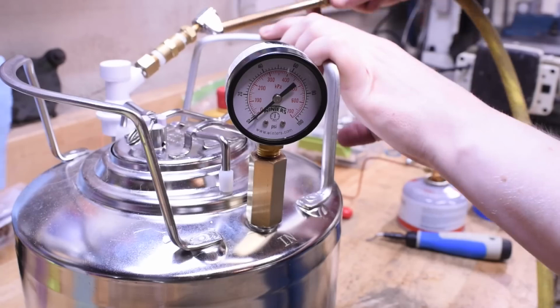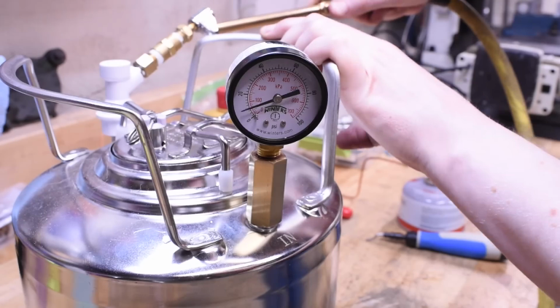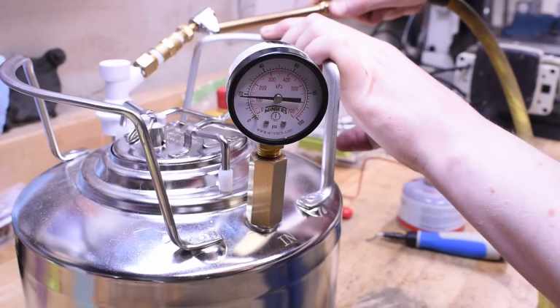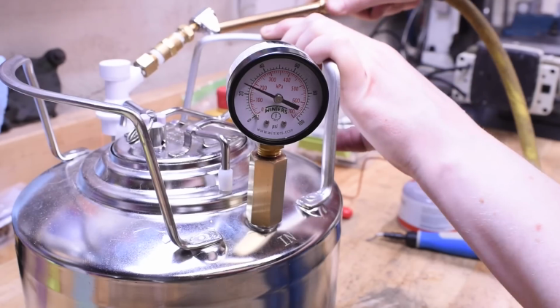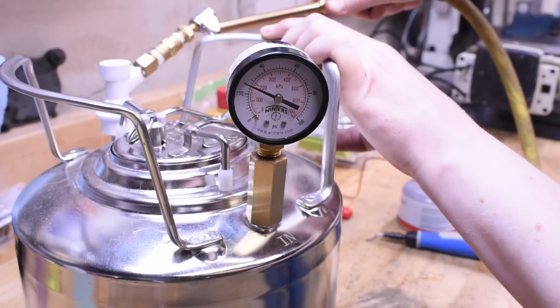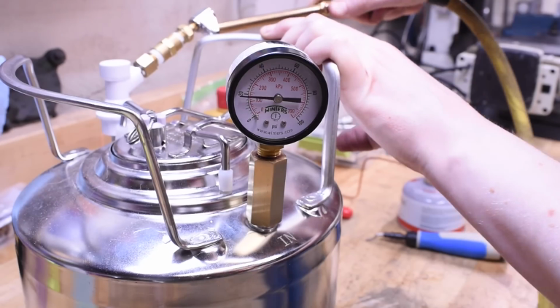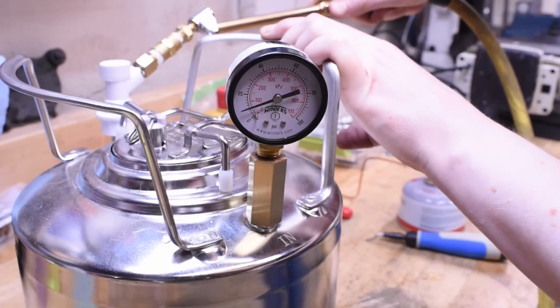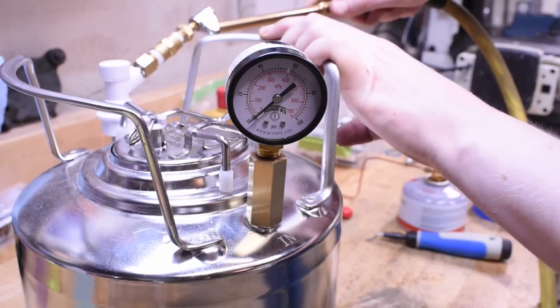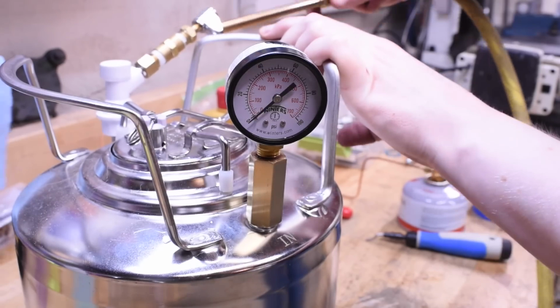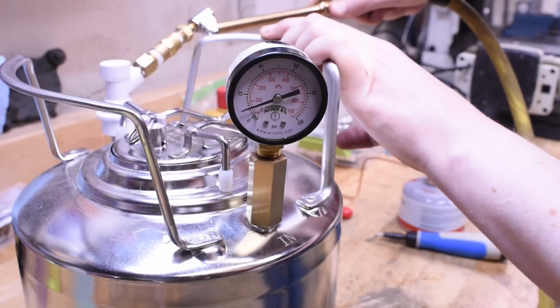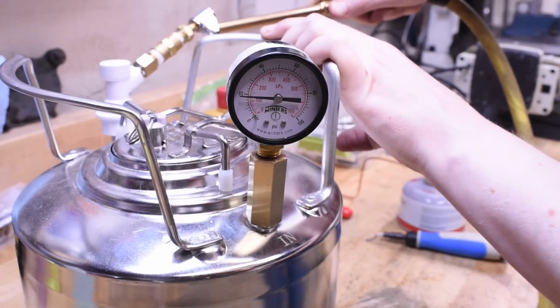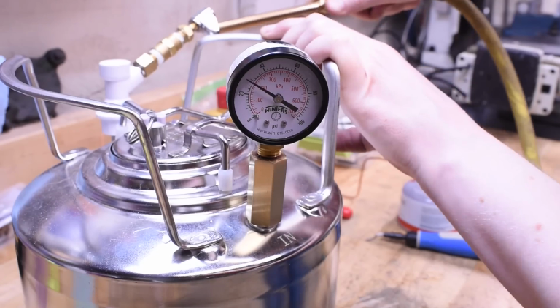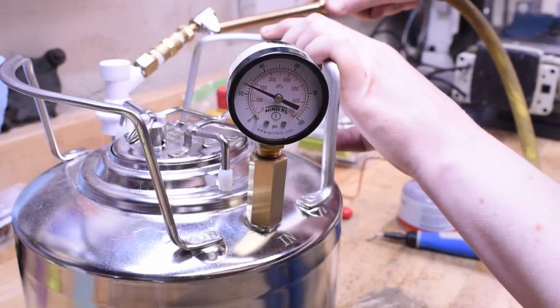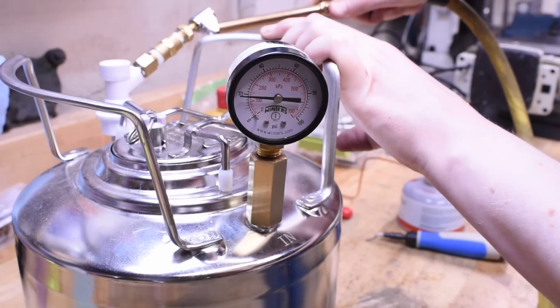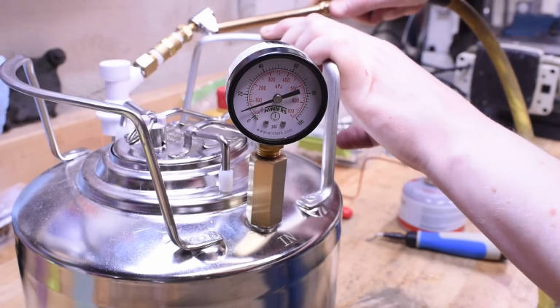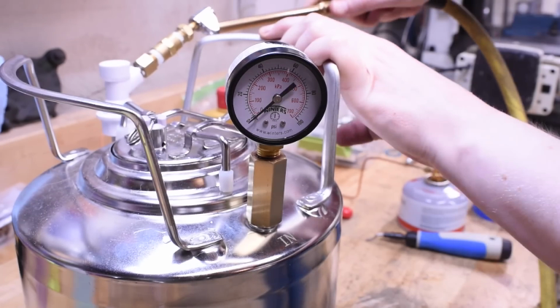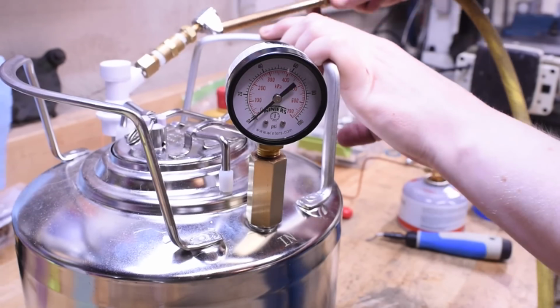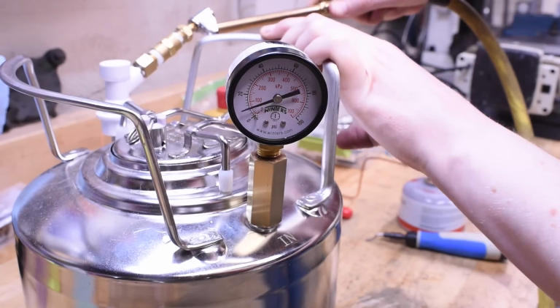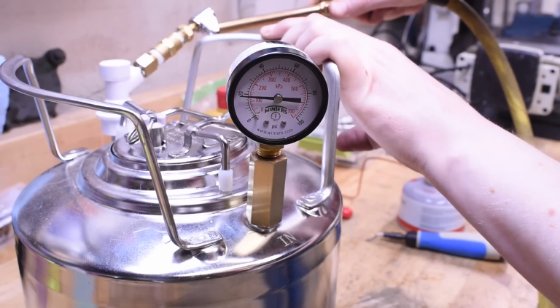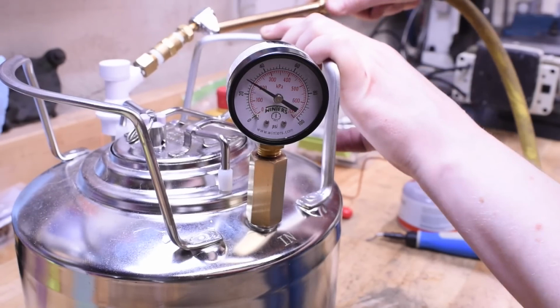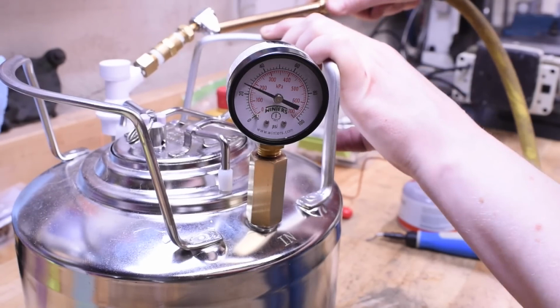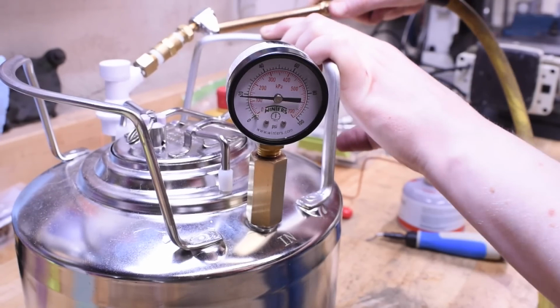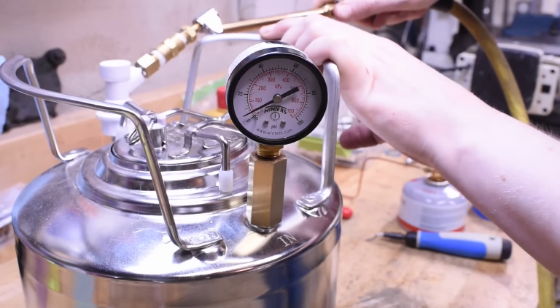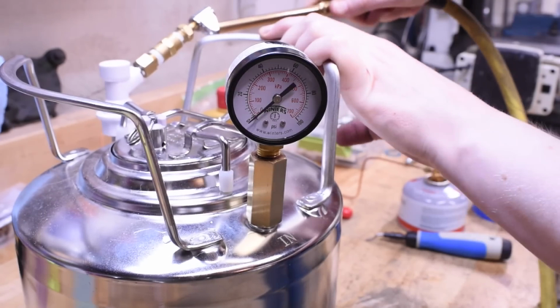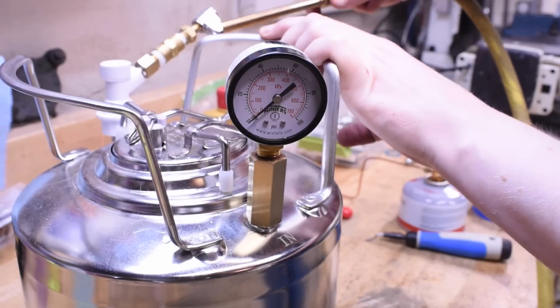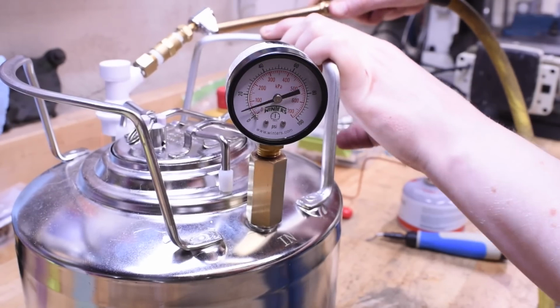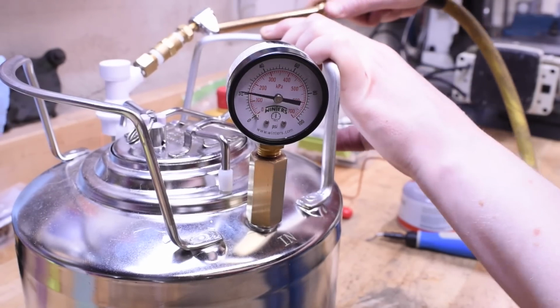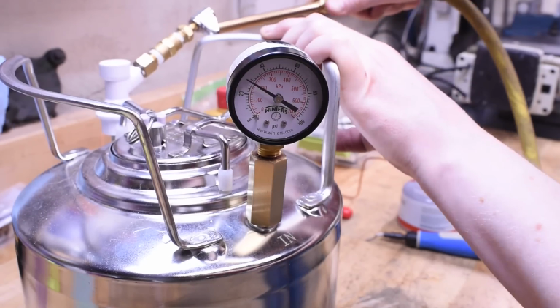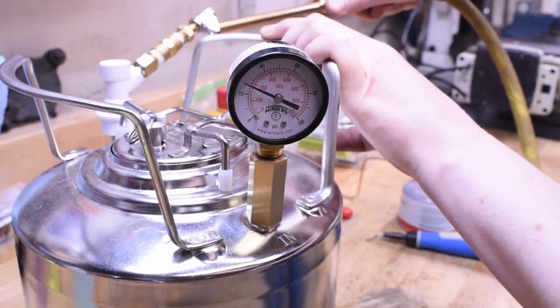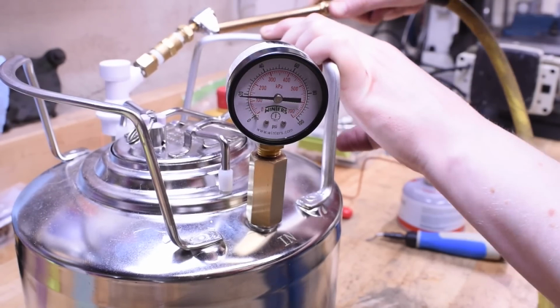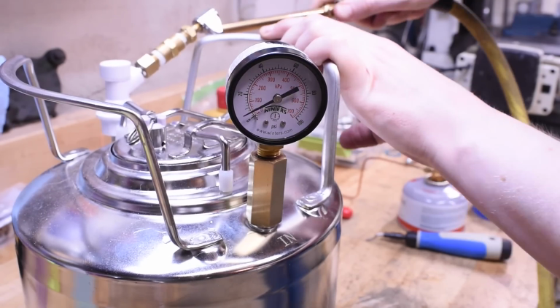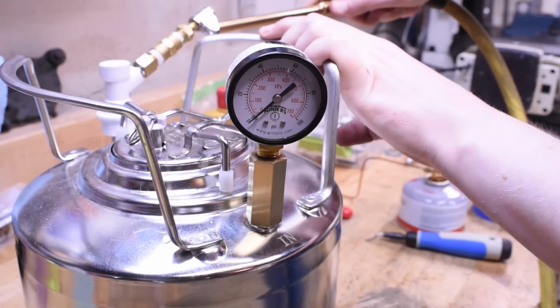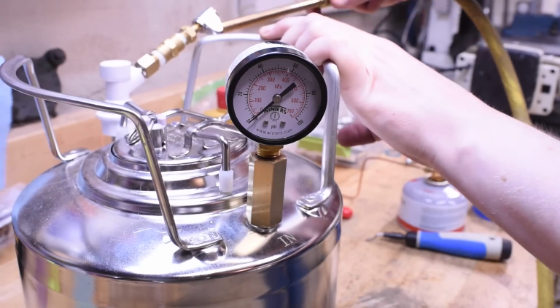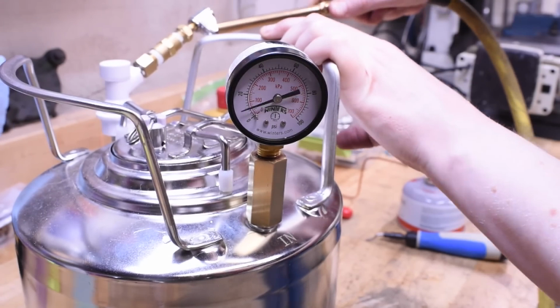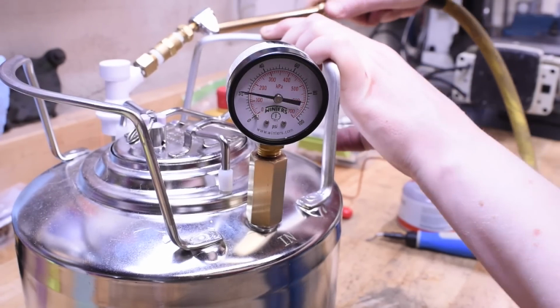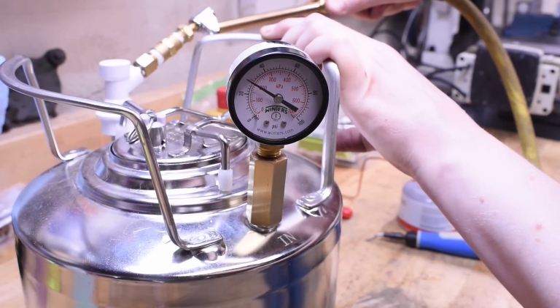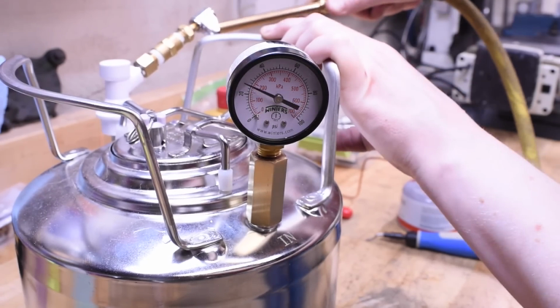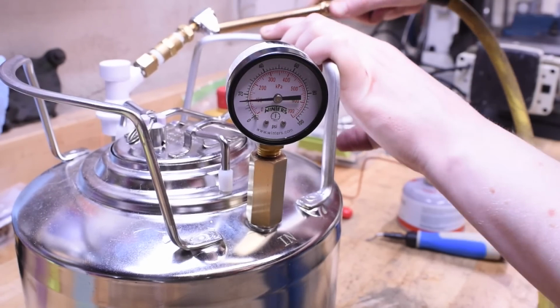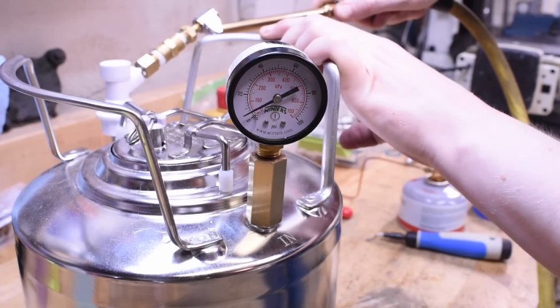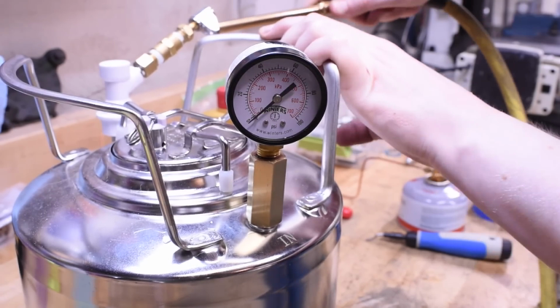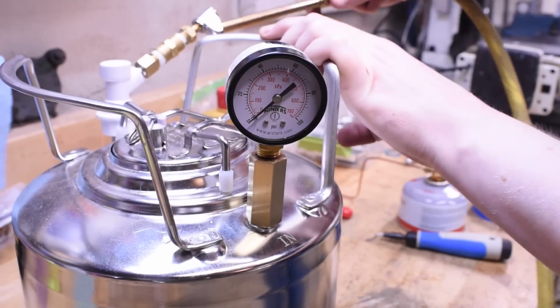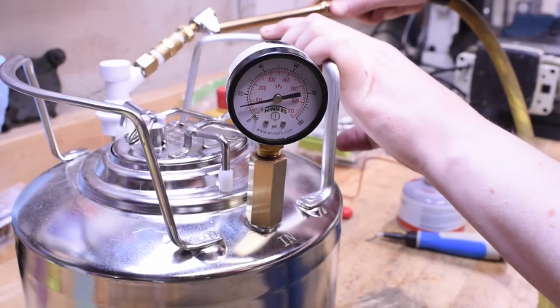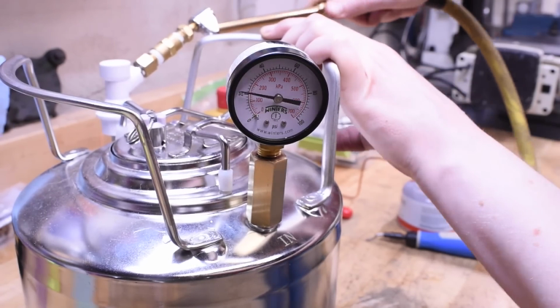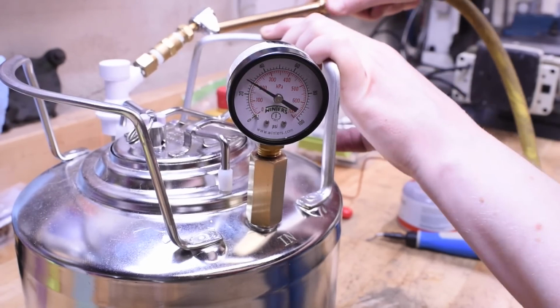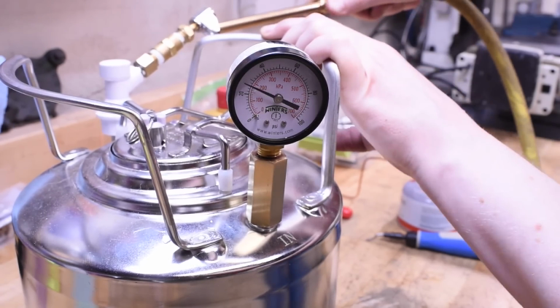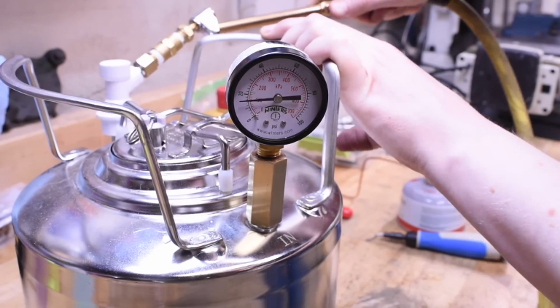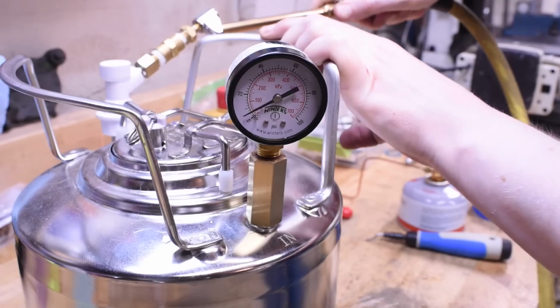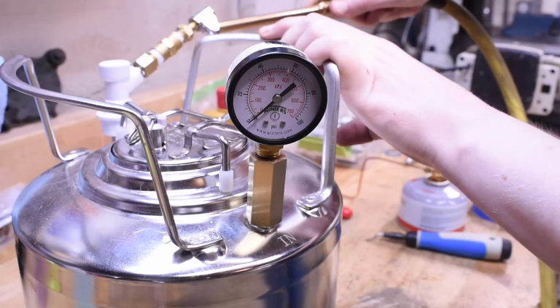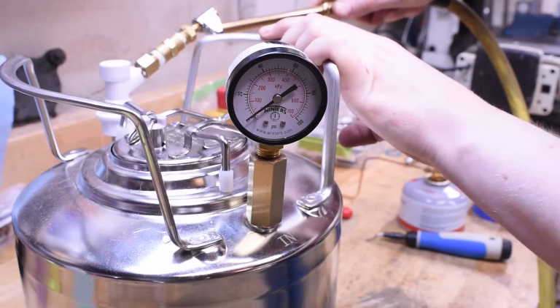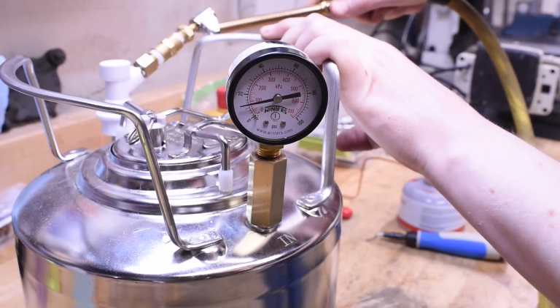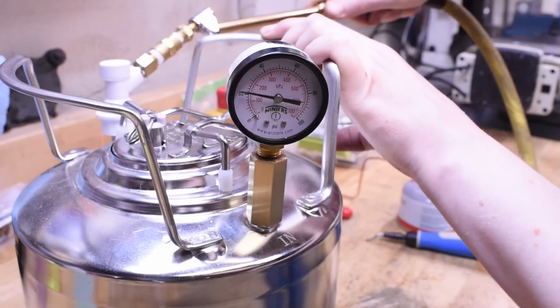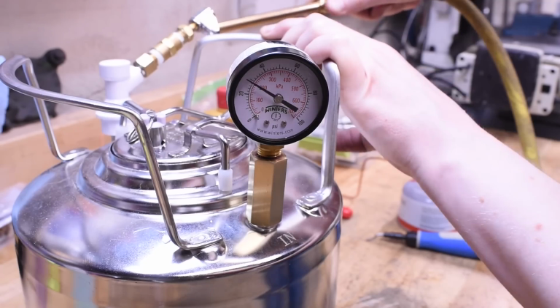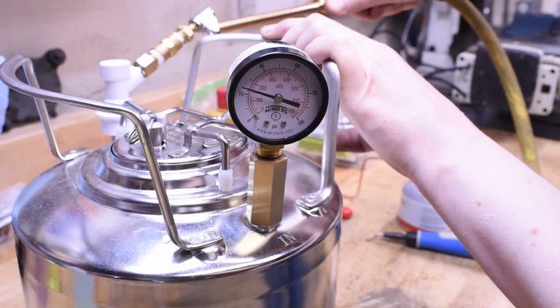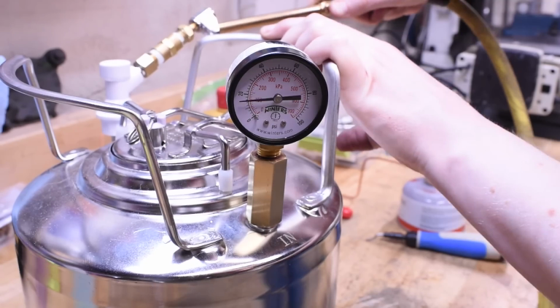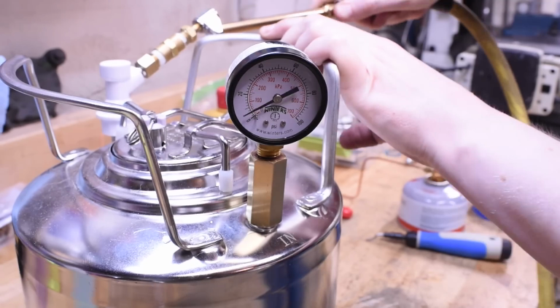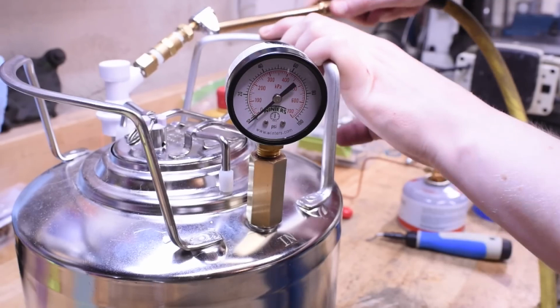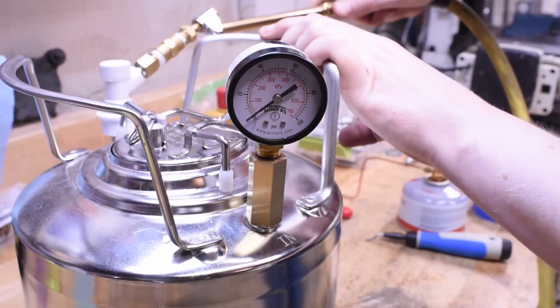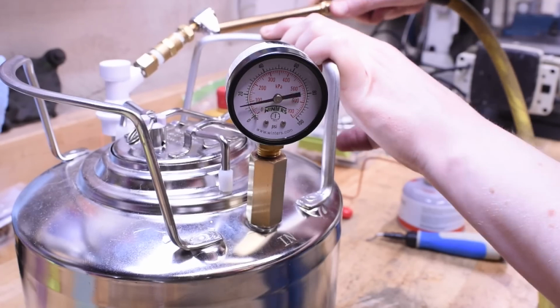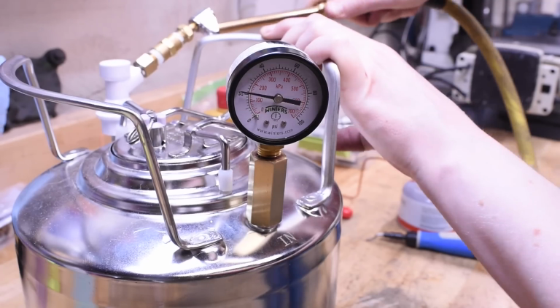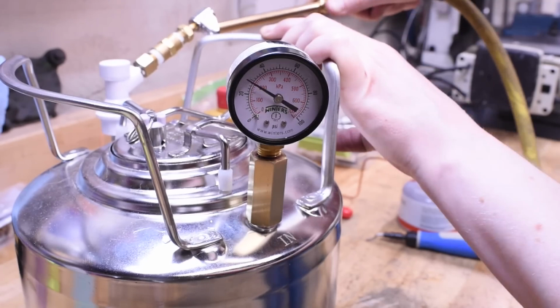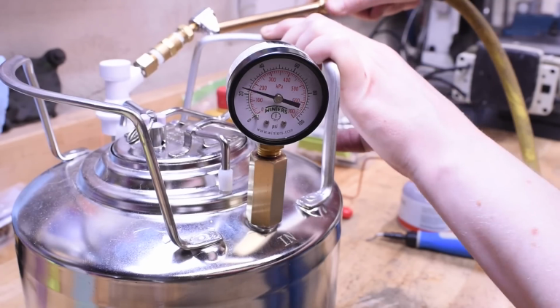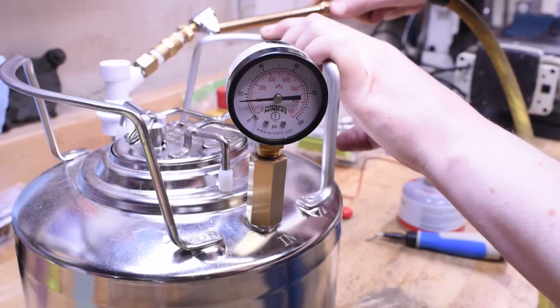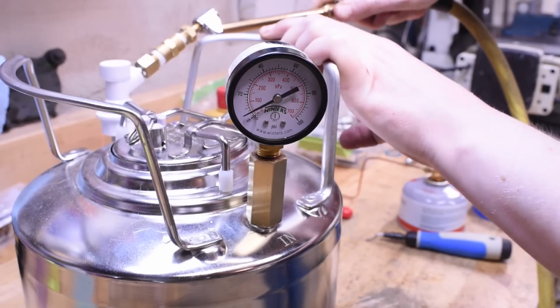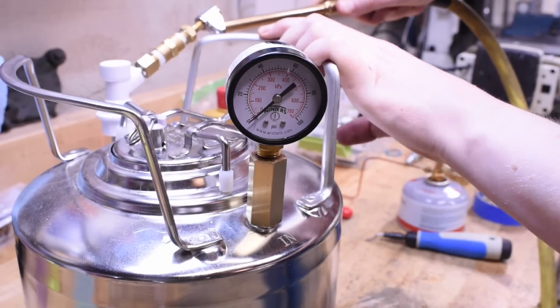It's interesting the things you can see on video sped up that you can't see otherwise, like a pressure vessel inflating like a balloon. That's slightly alarming.